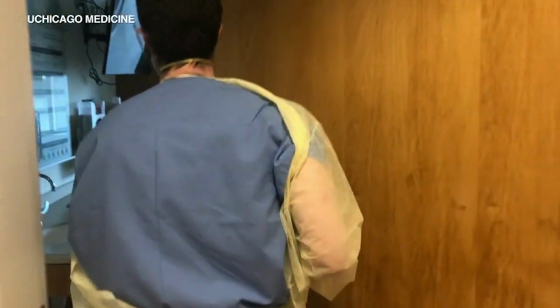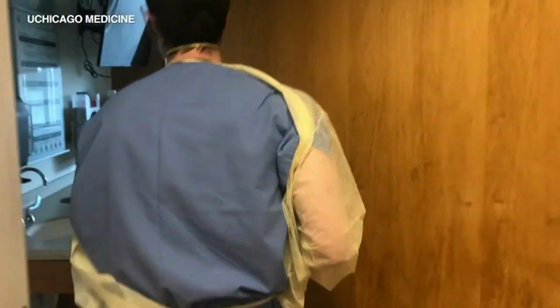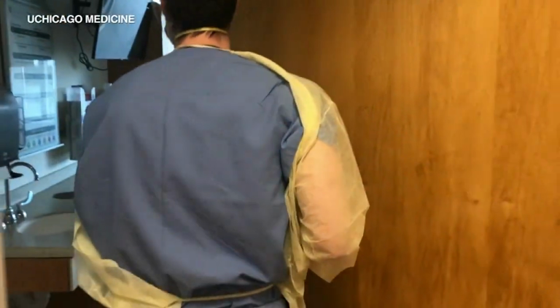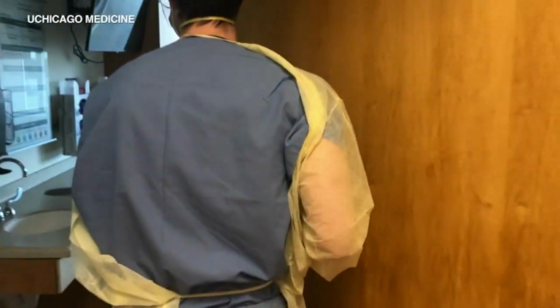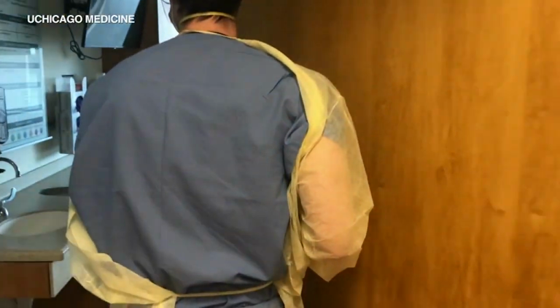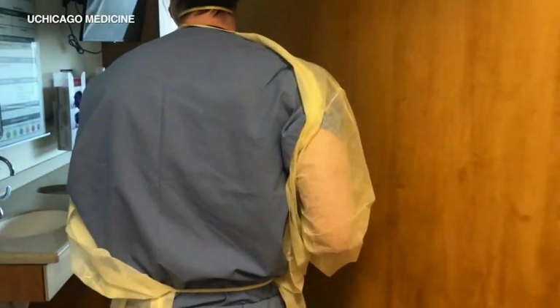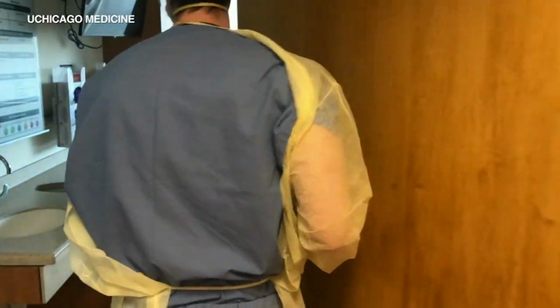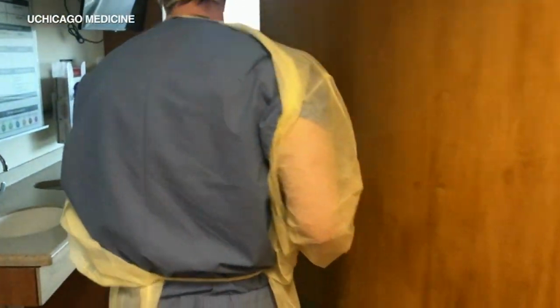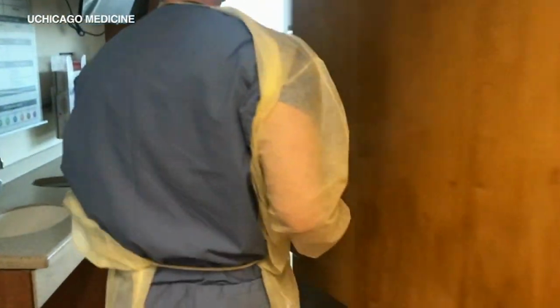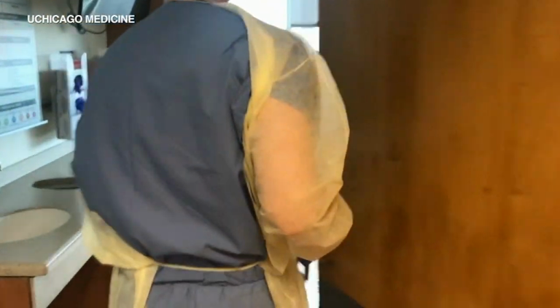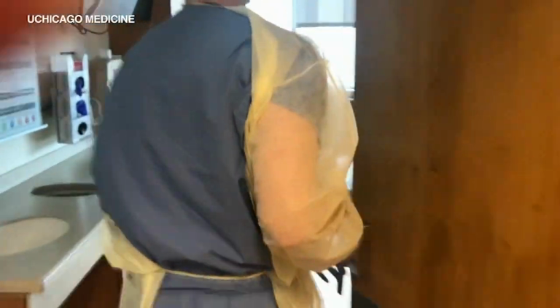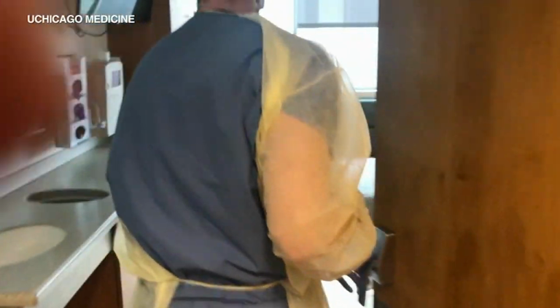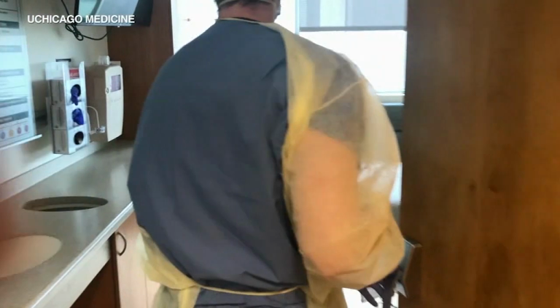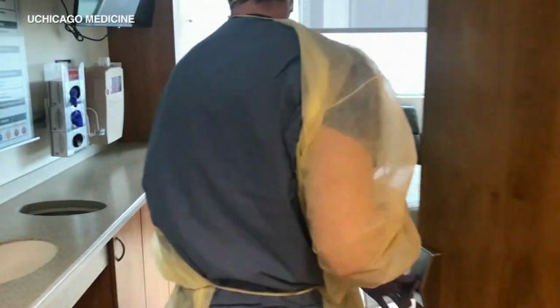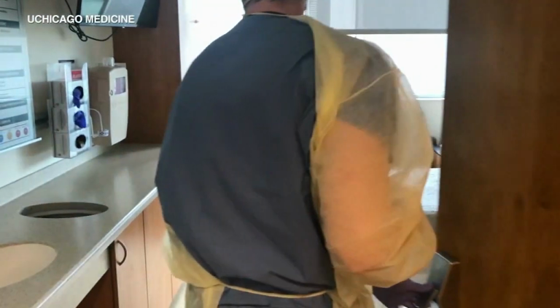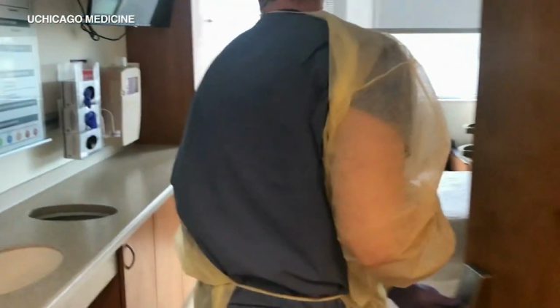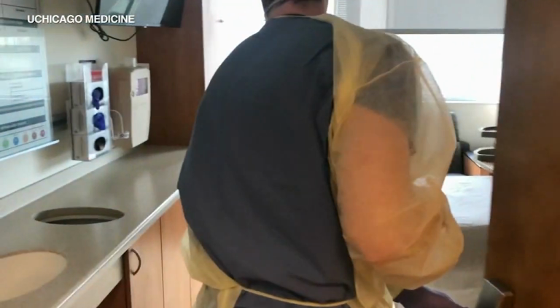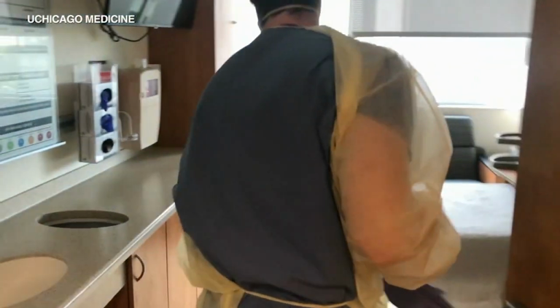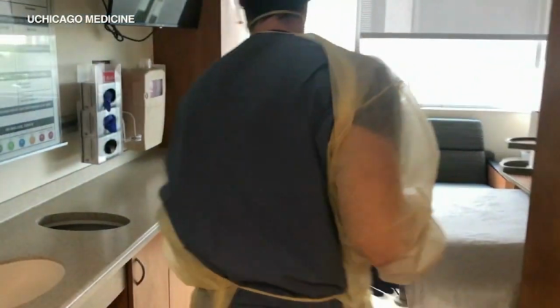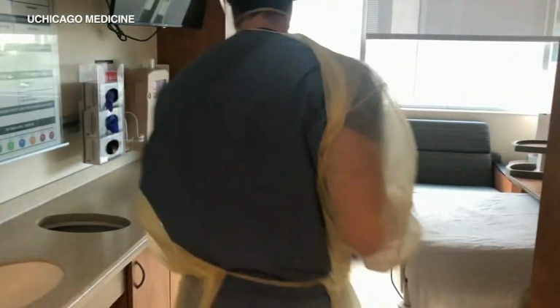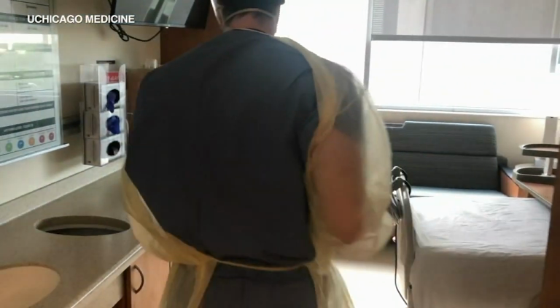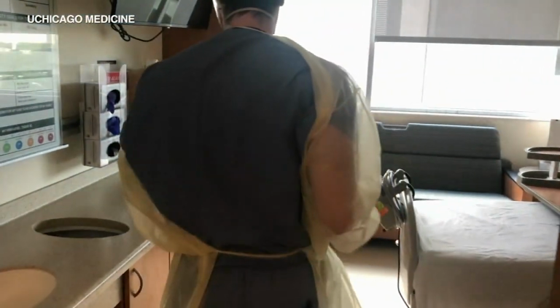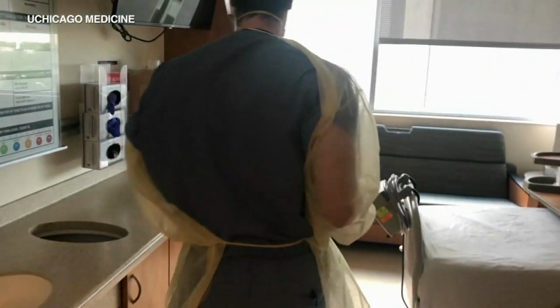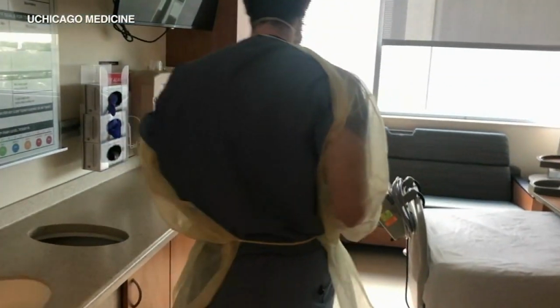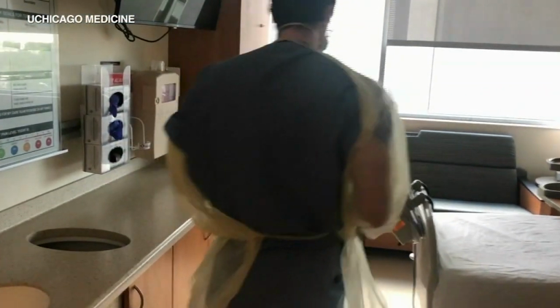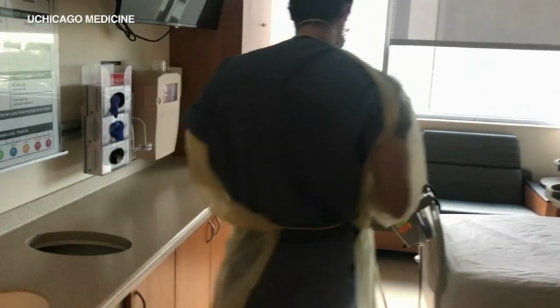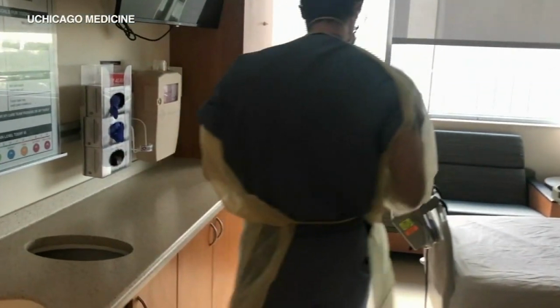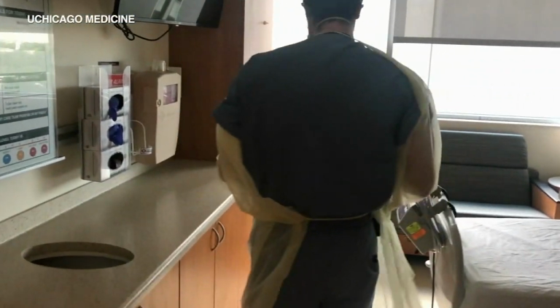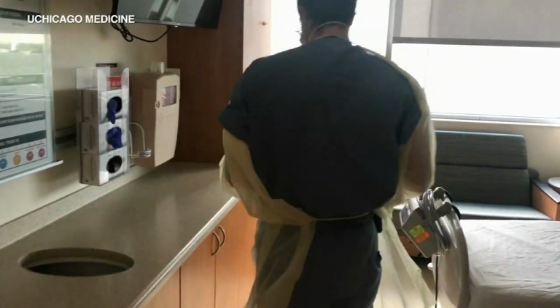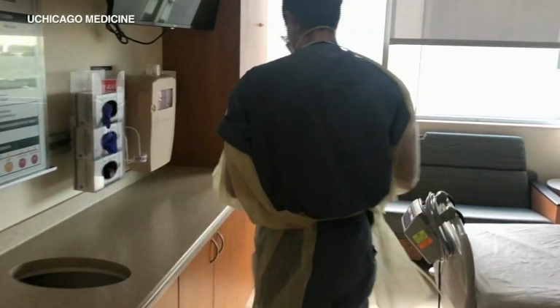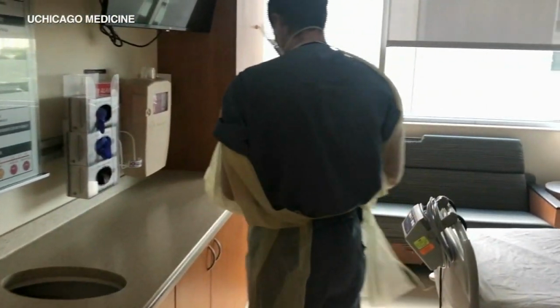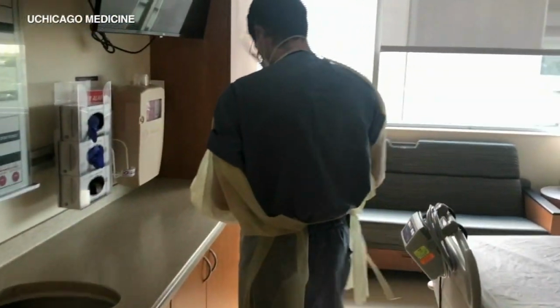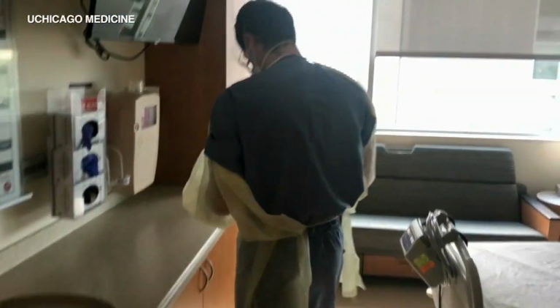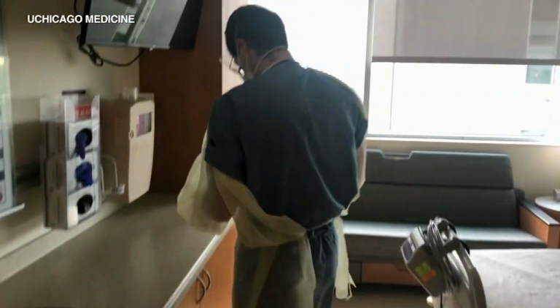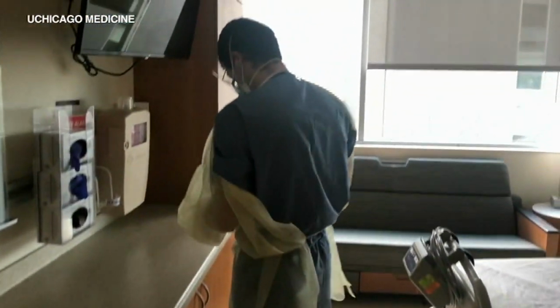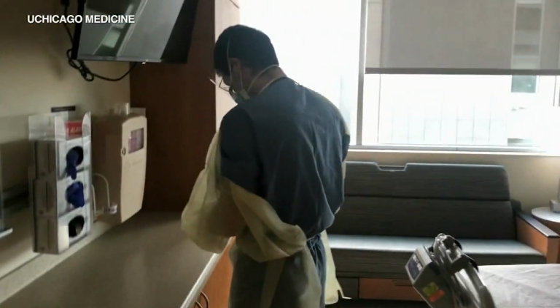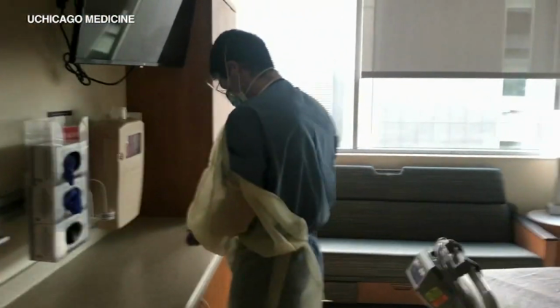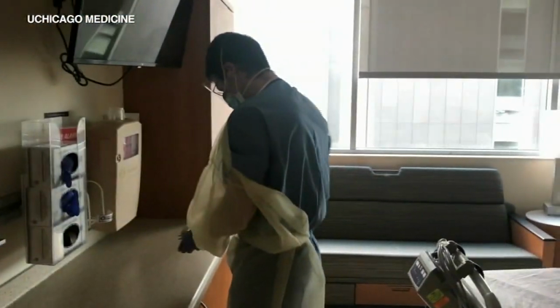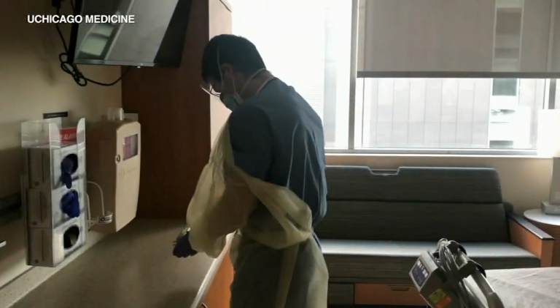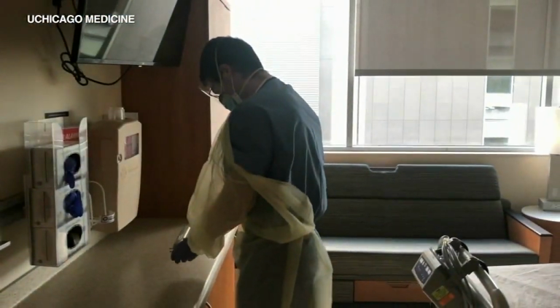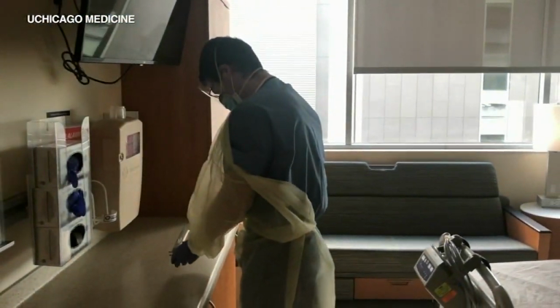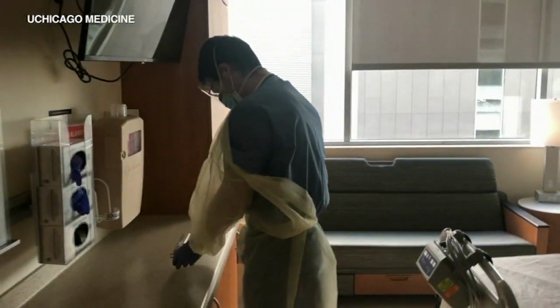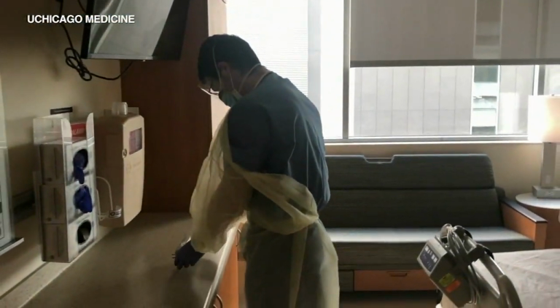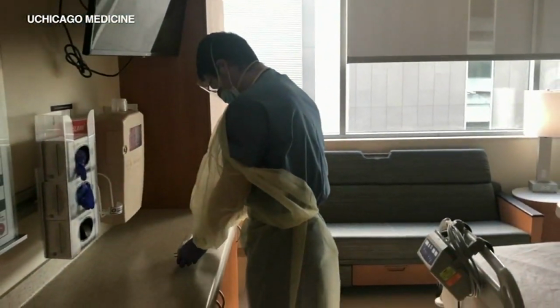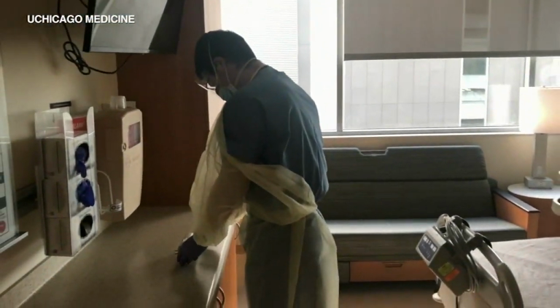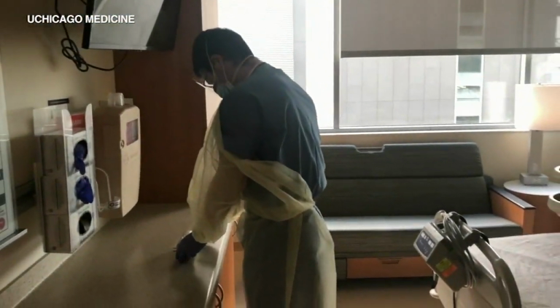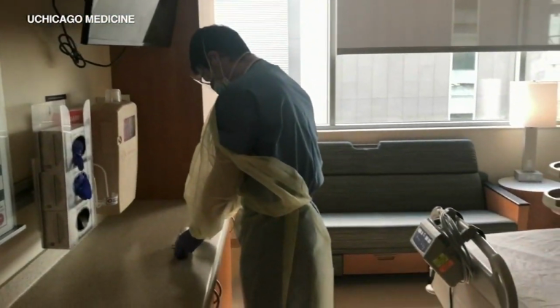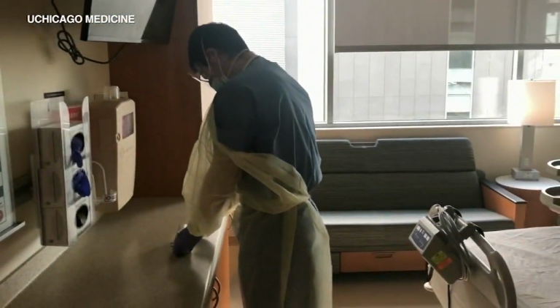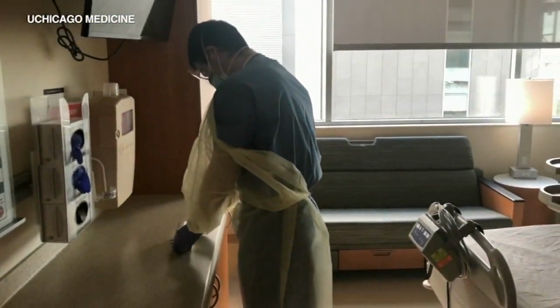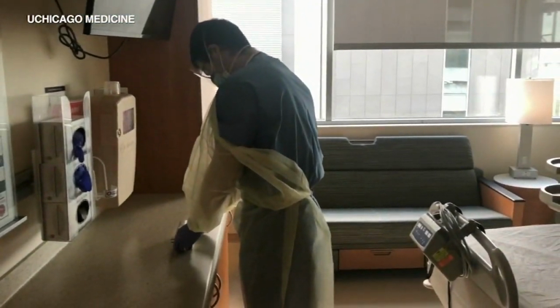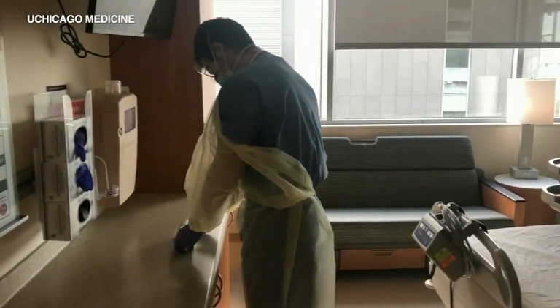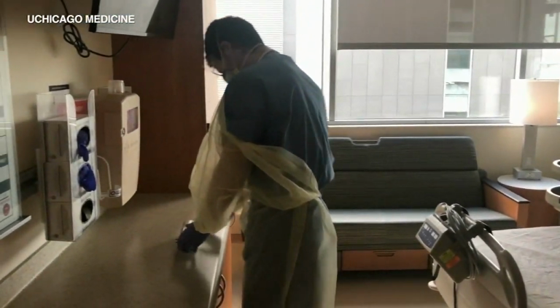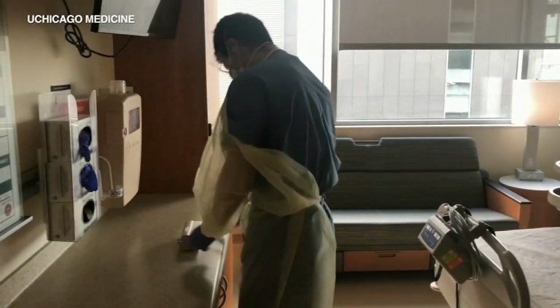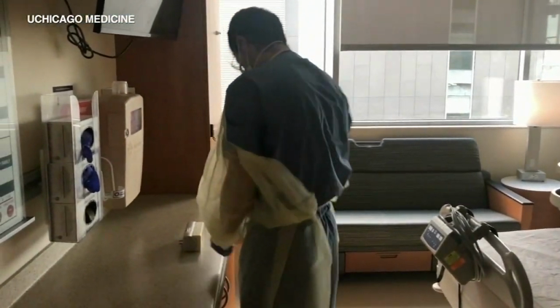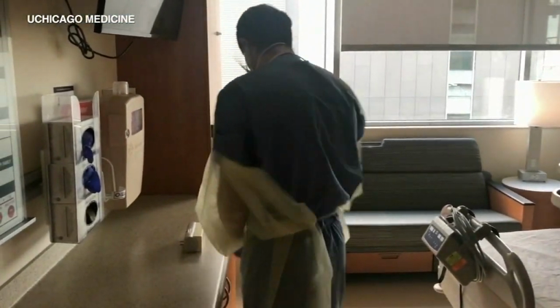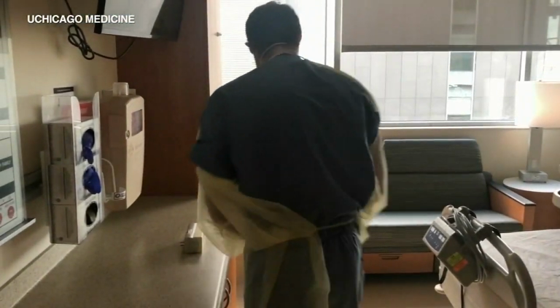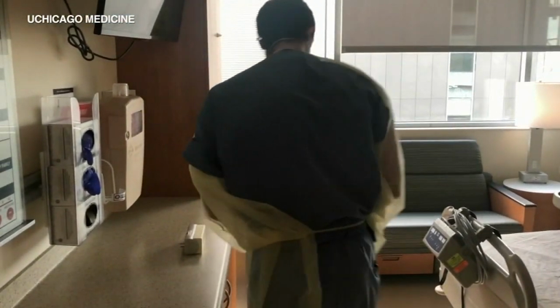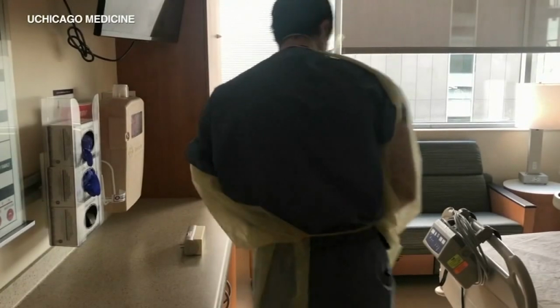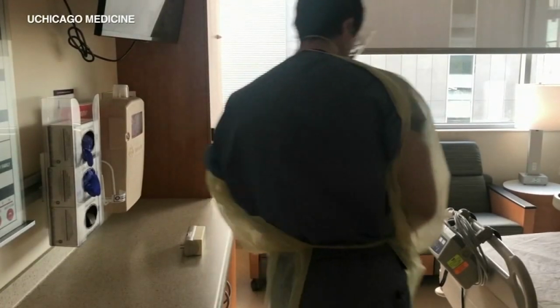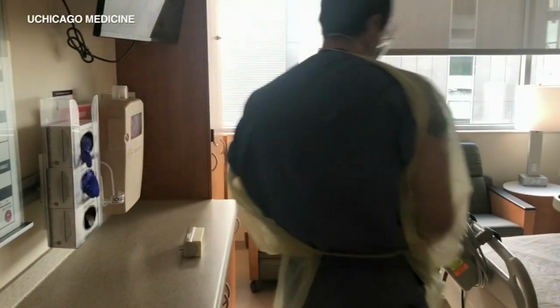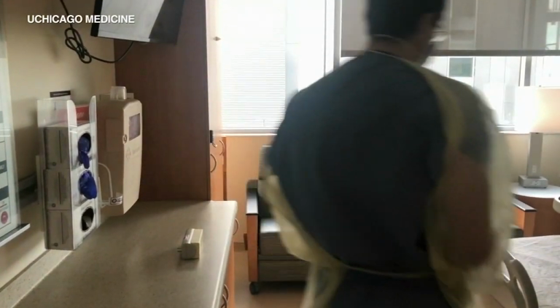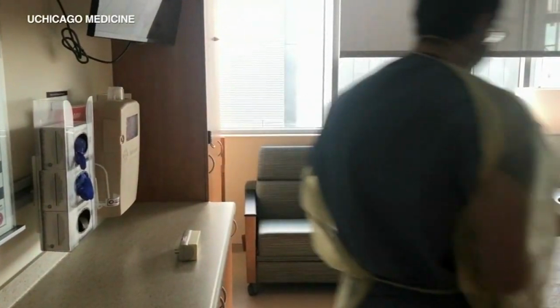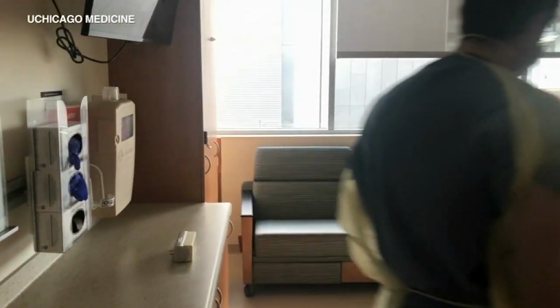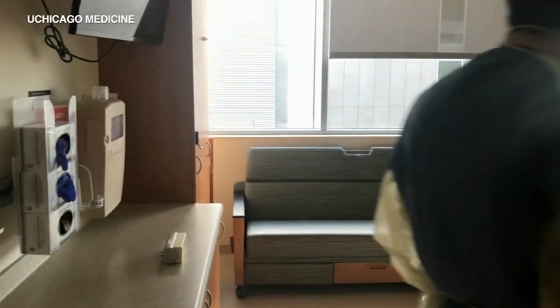Because the virus spreads through the air, researchers have set up small monitors in COVID-19 patients' rooms to measure viral material.